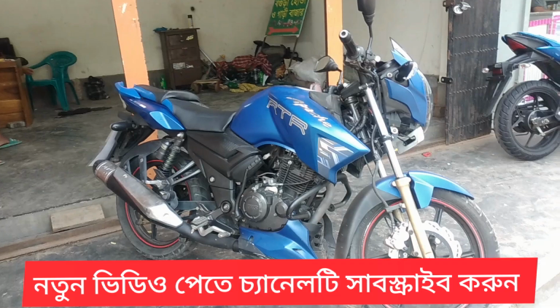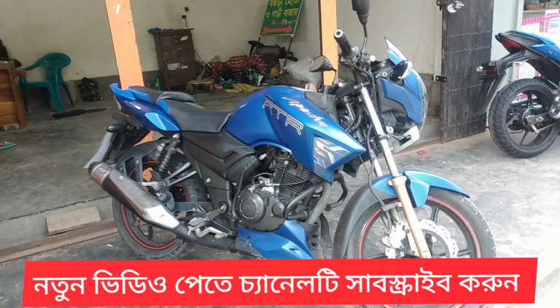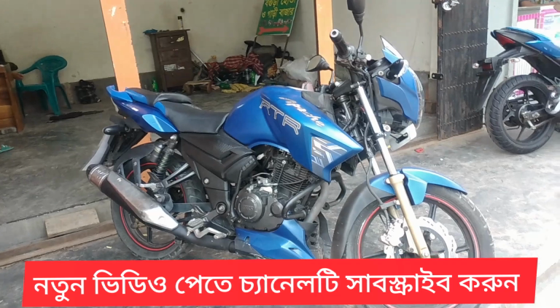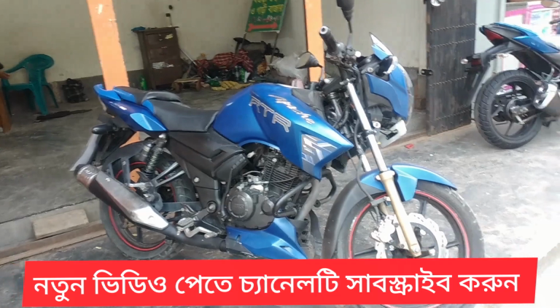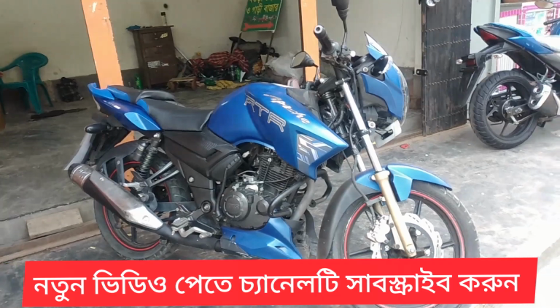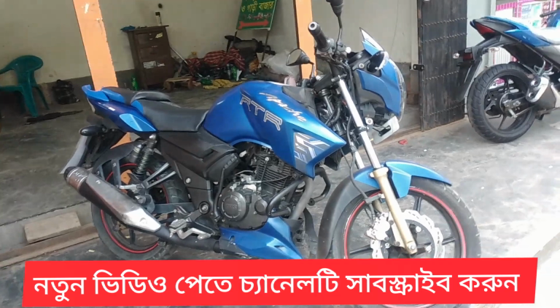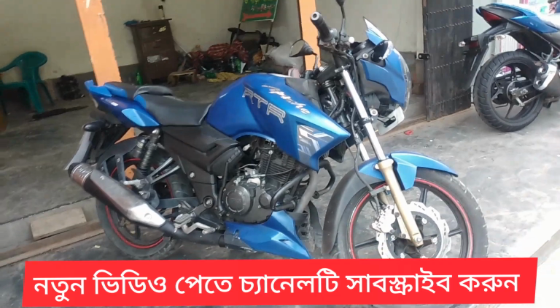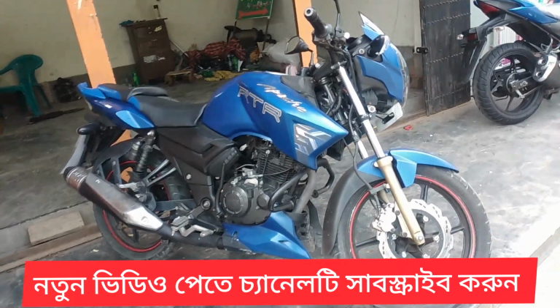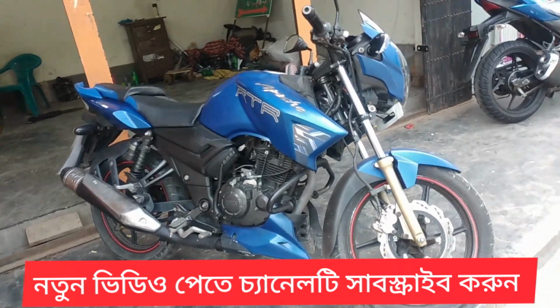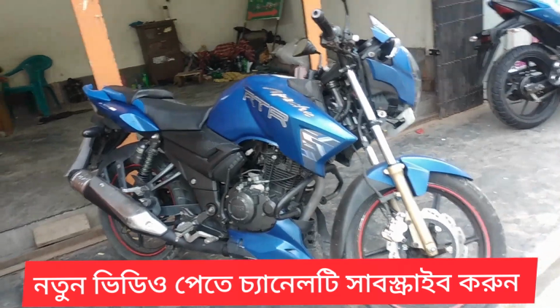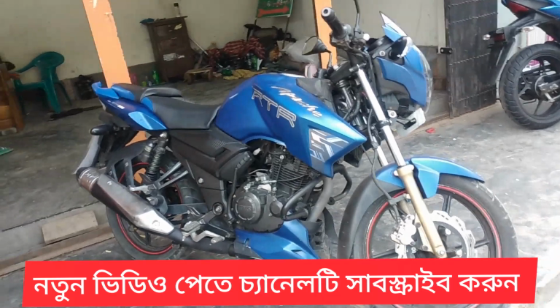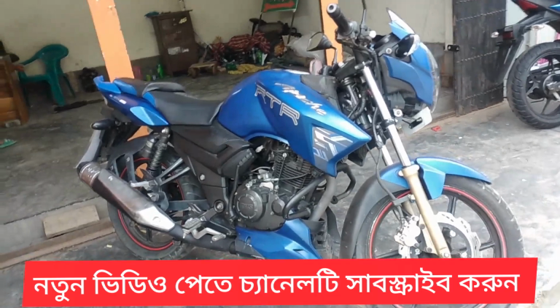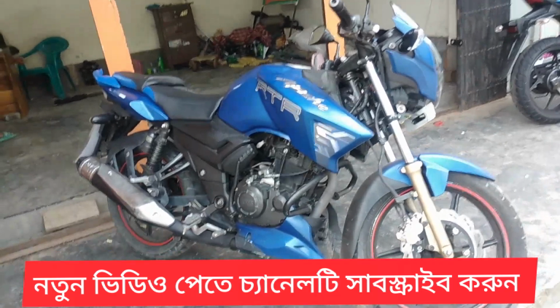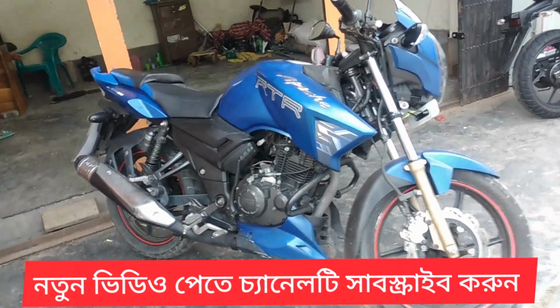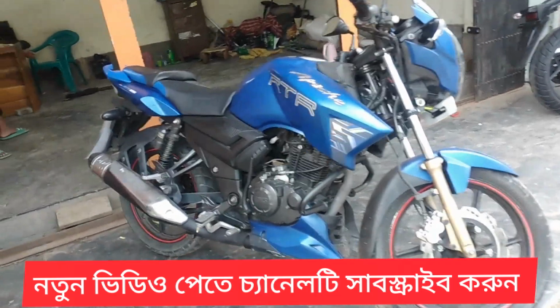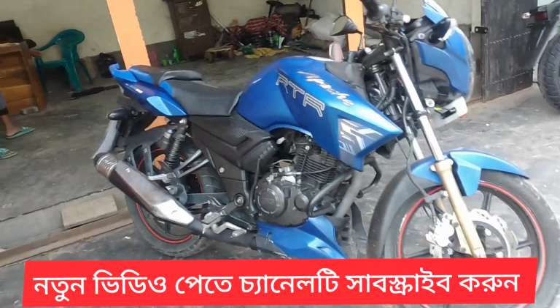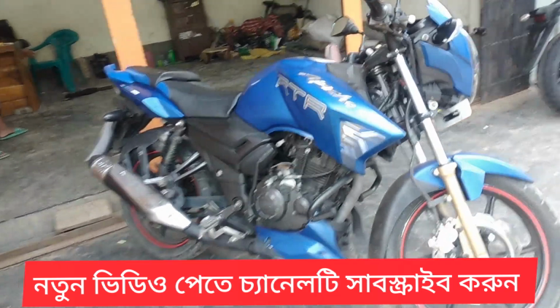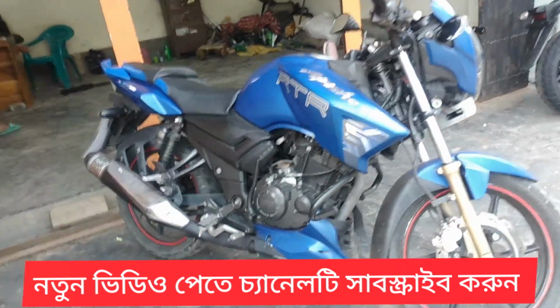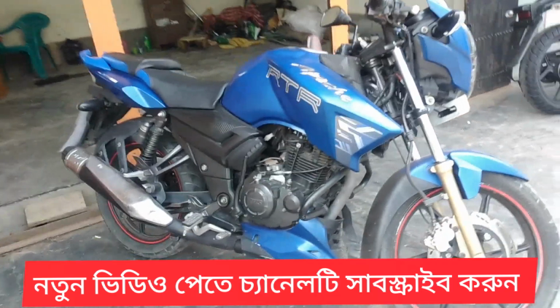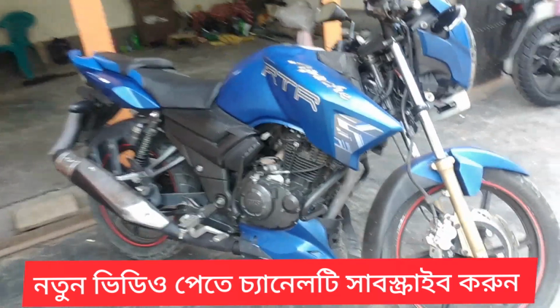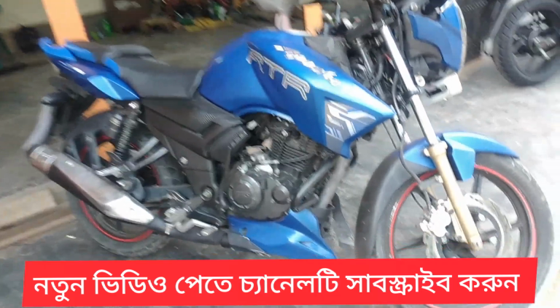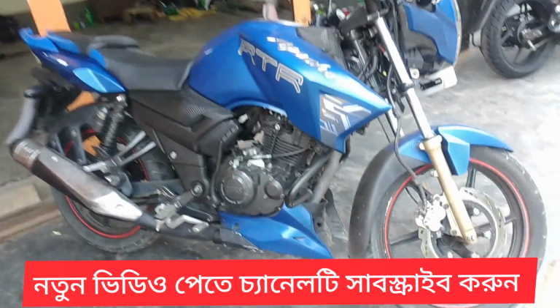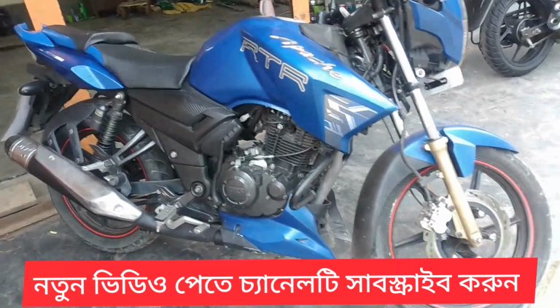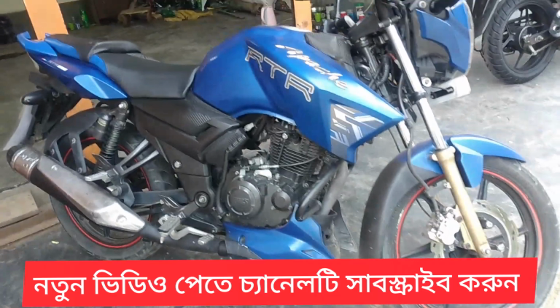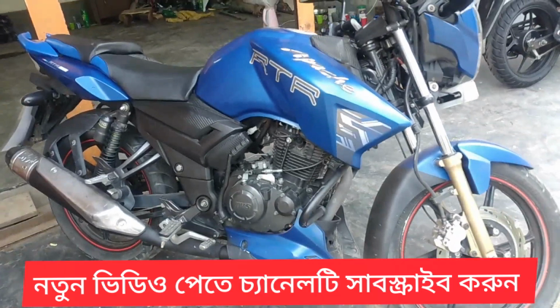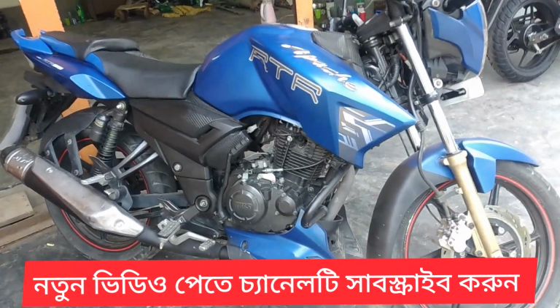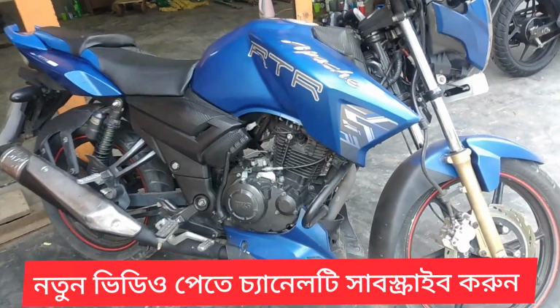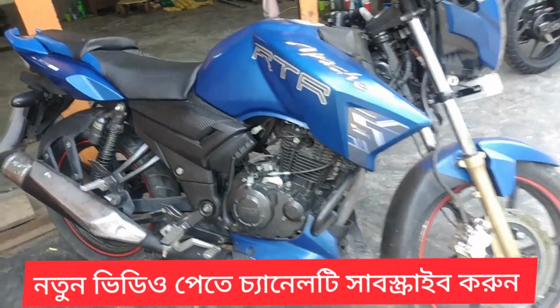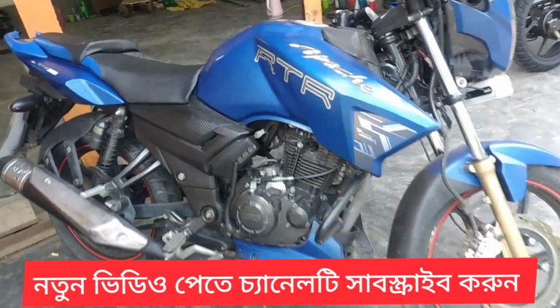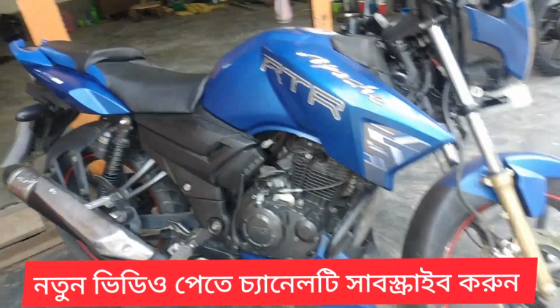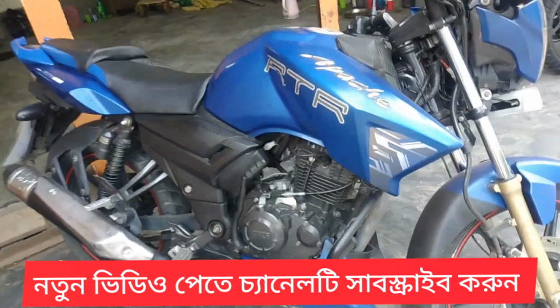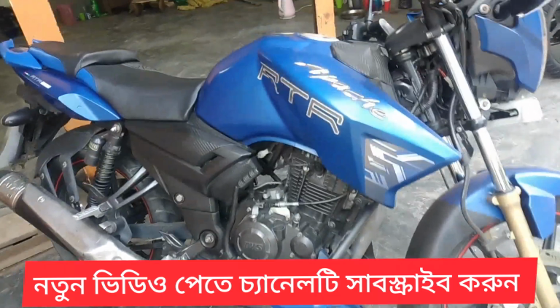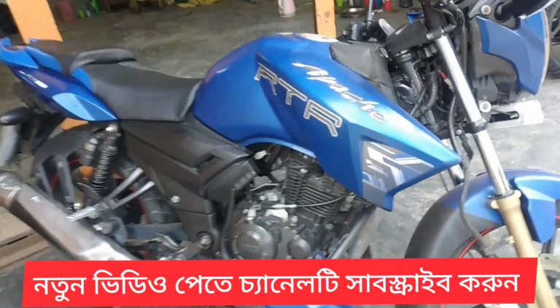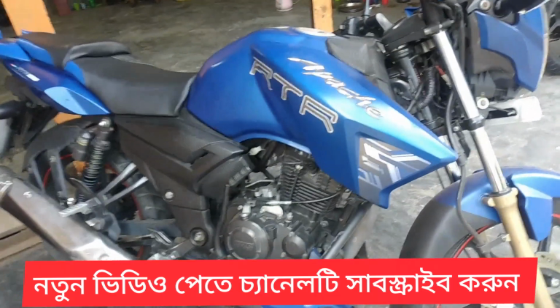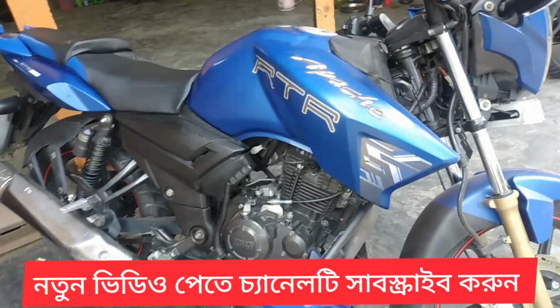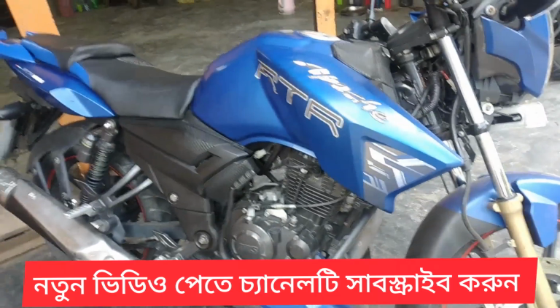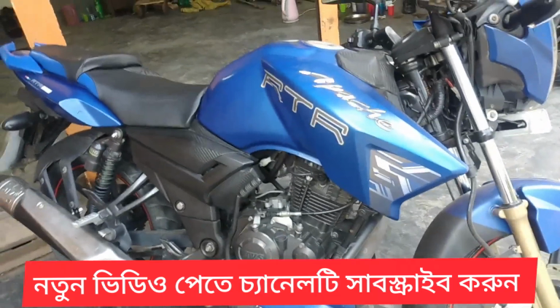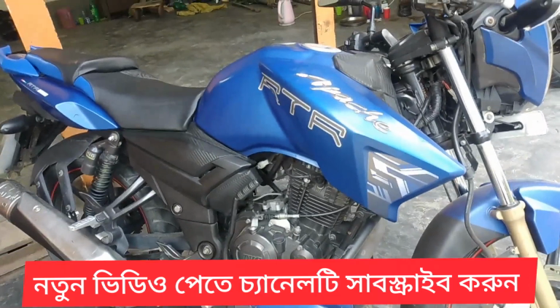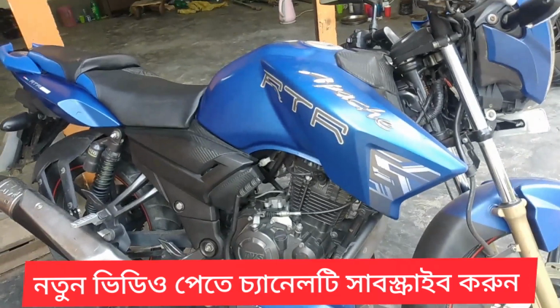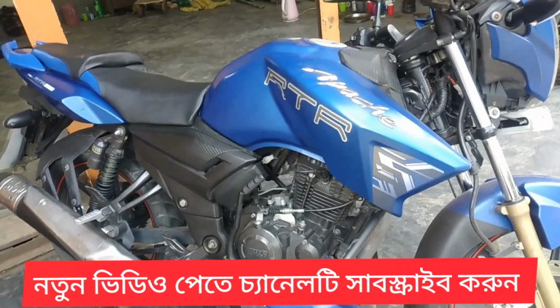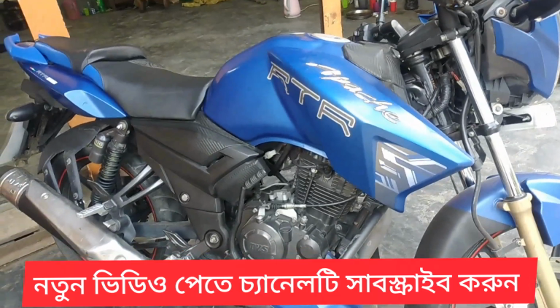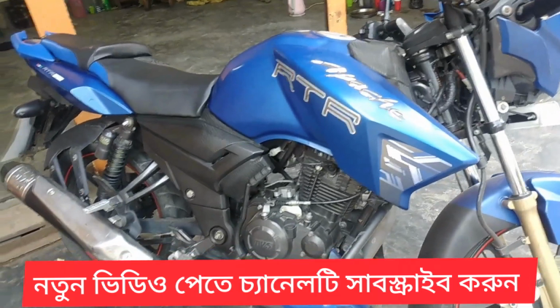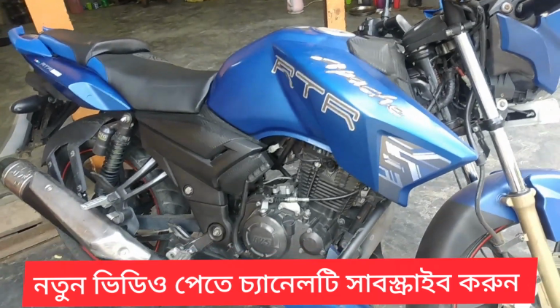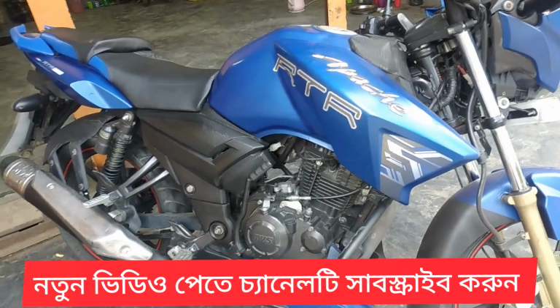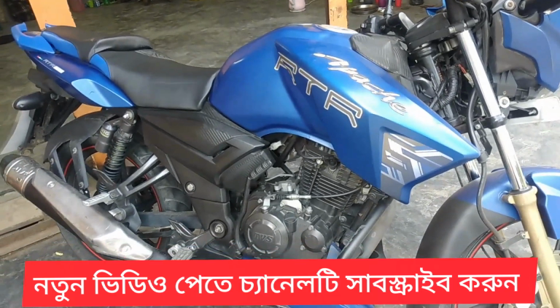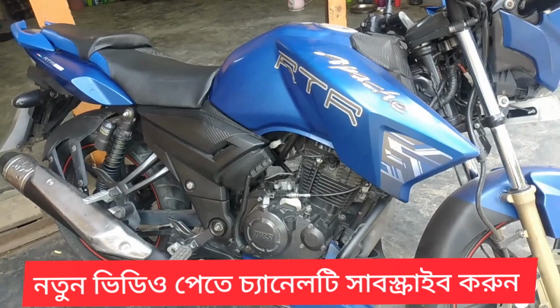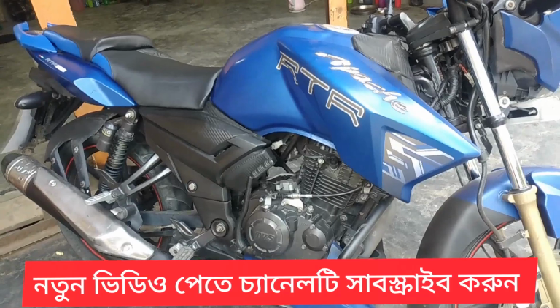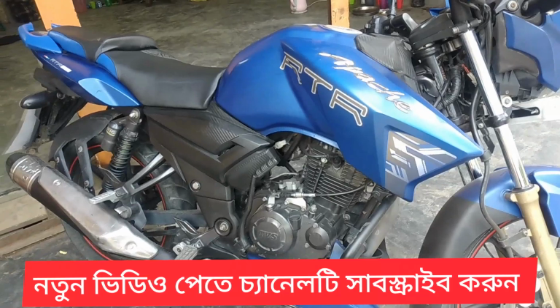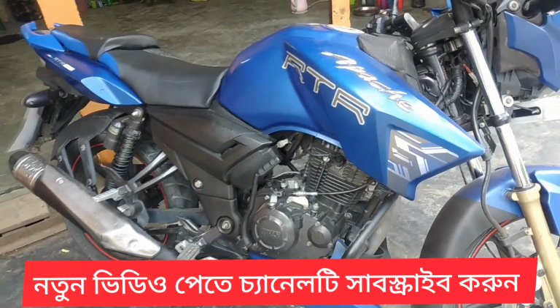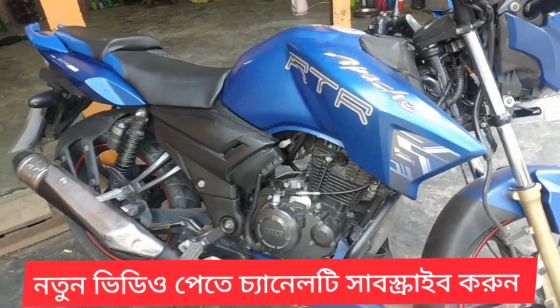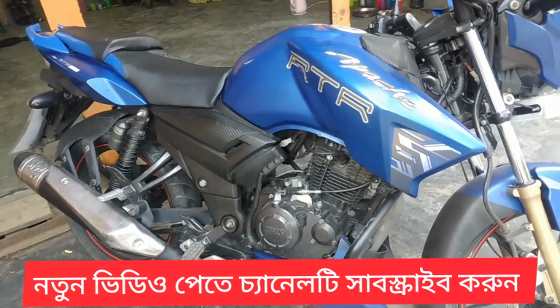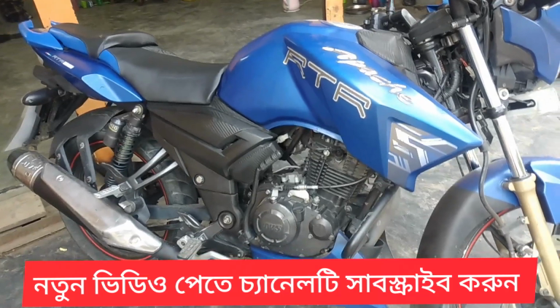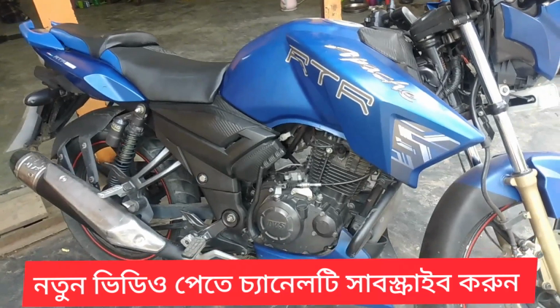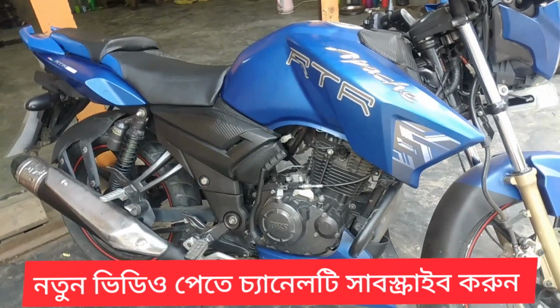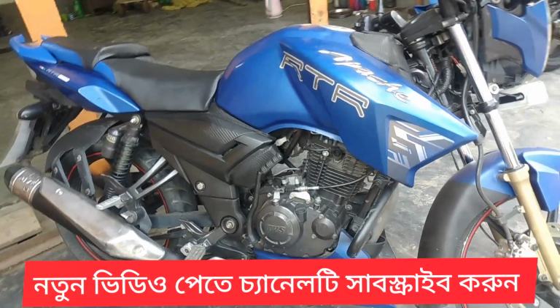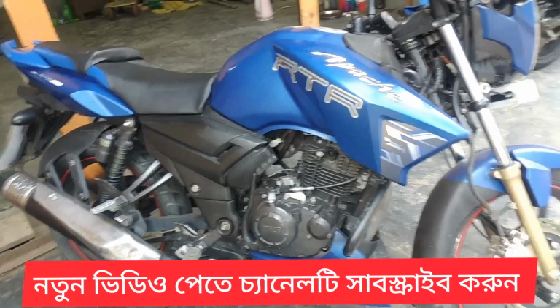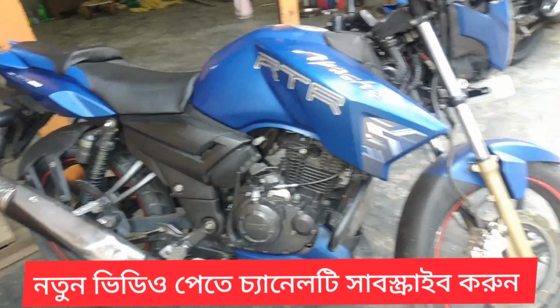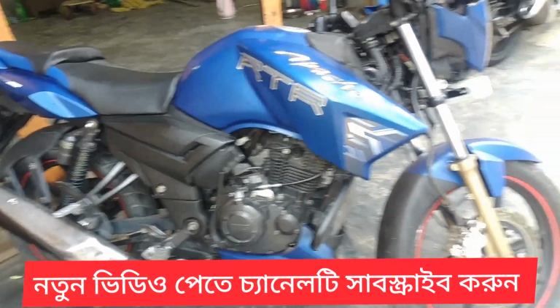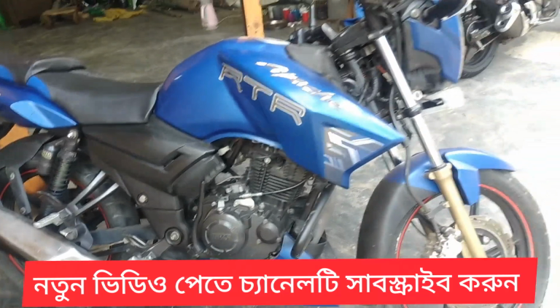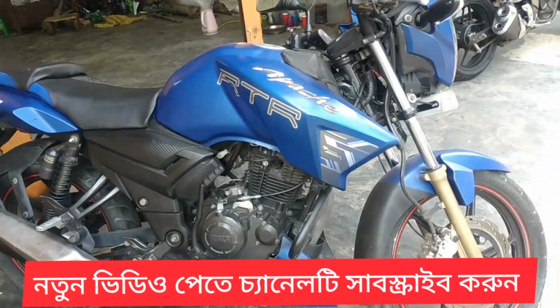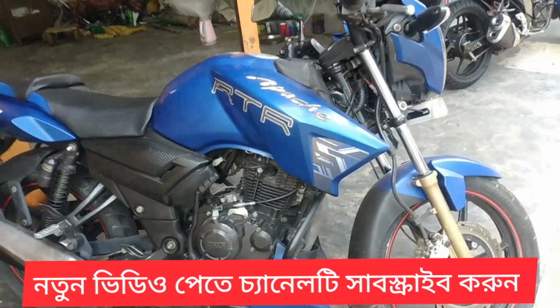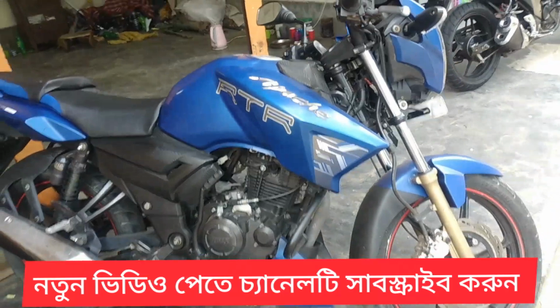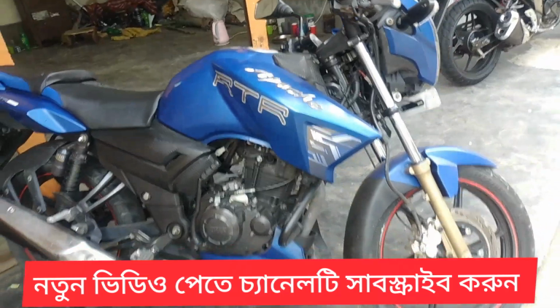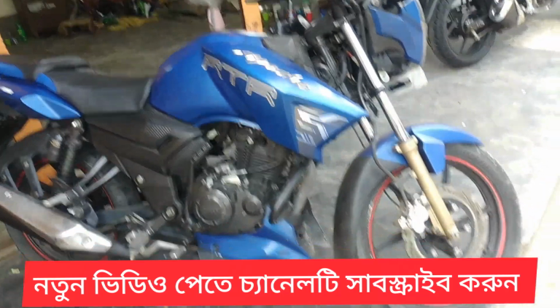As-salamu alaykum, Shubhya viewers. This is the TVS Apache RTR 114CC matte blue color bike.